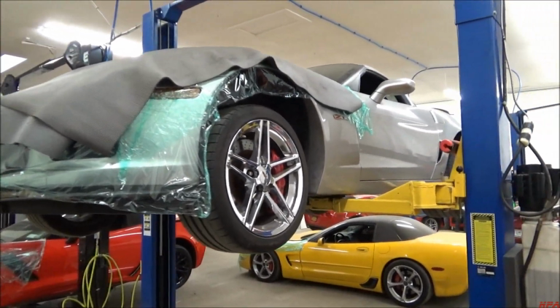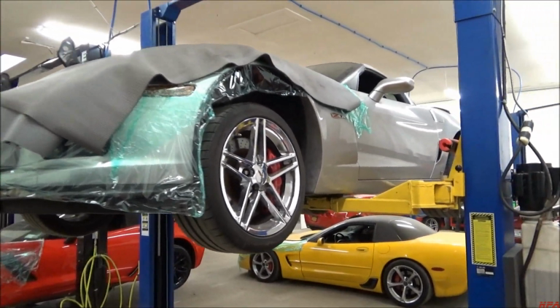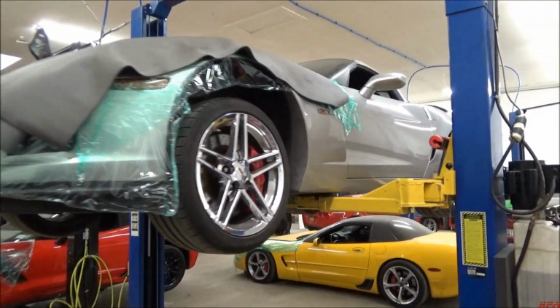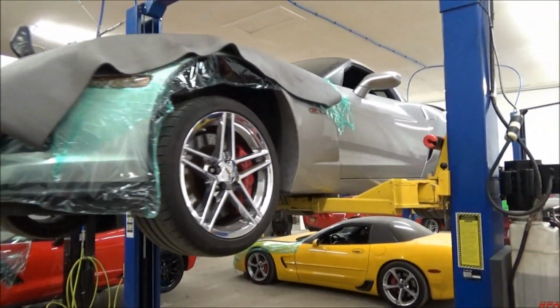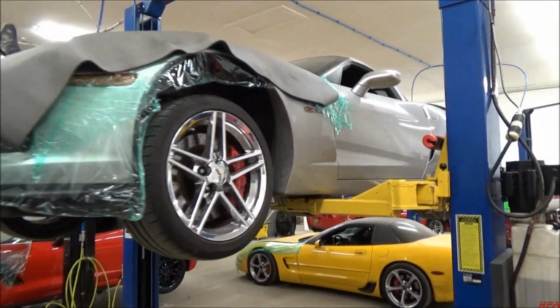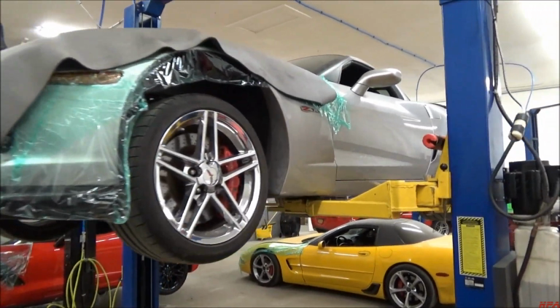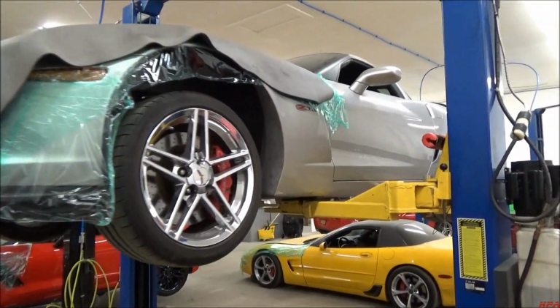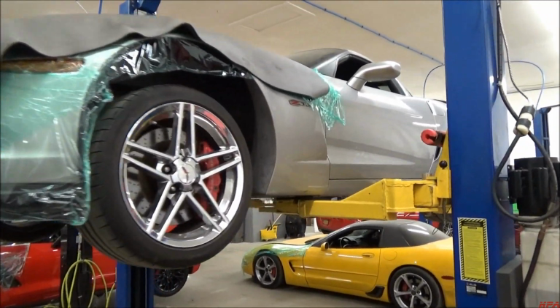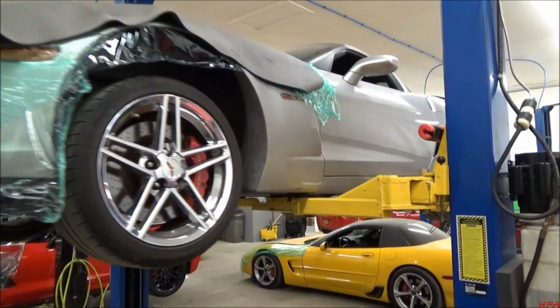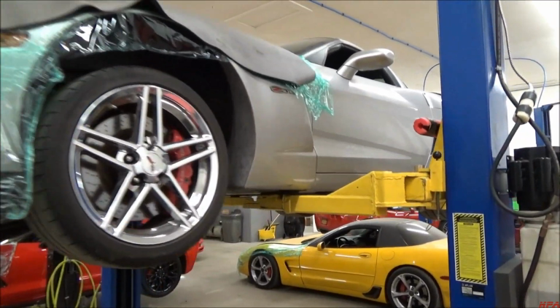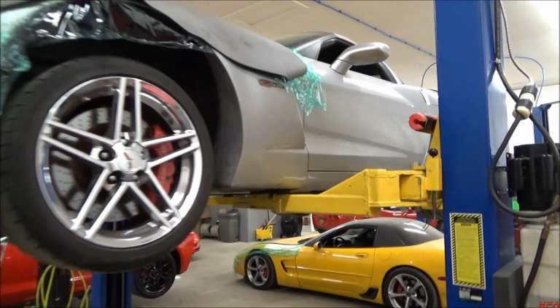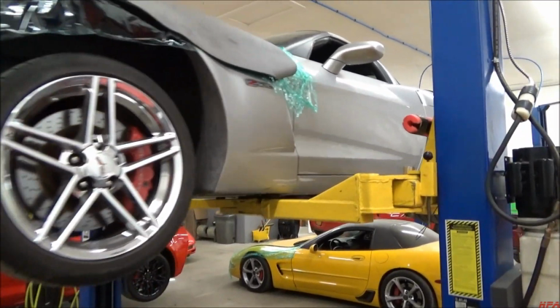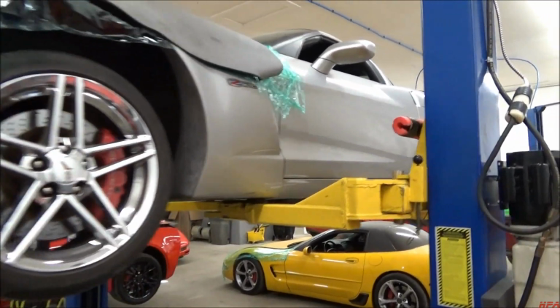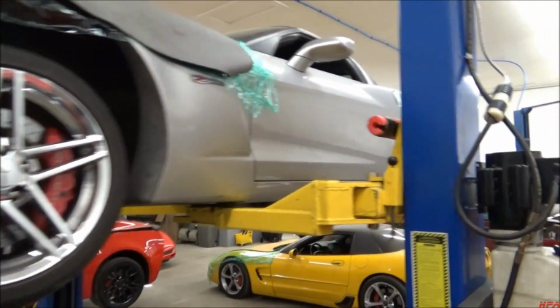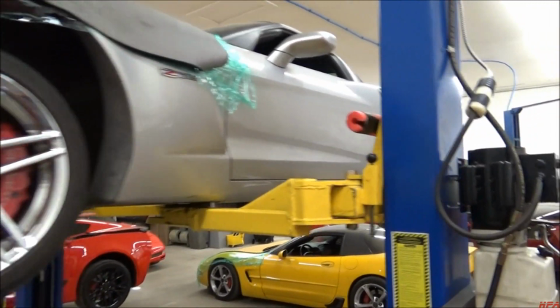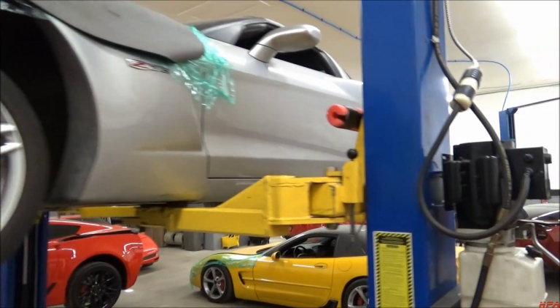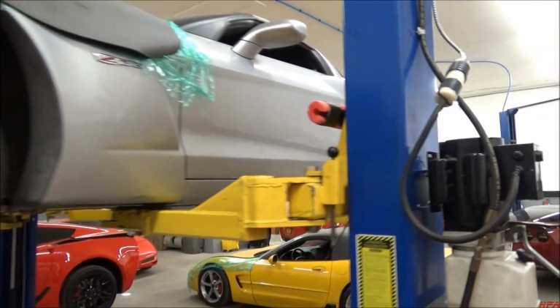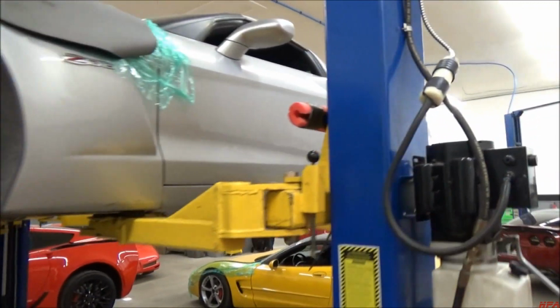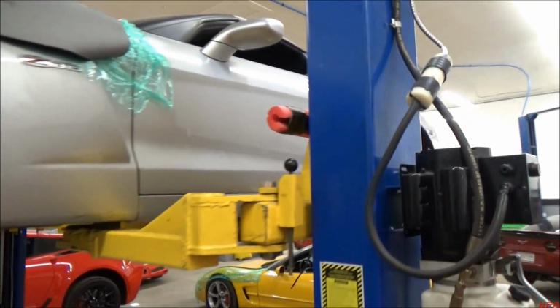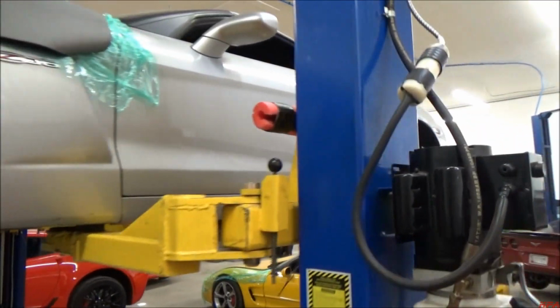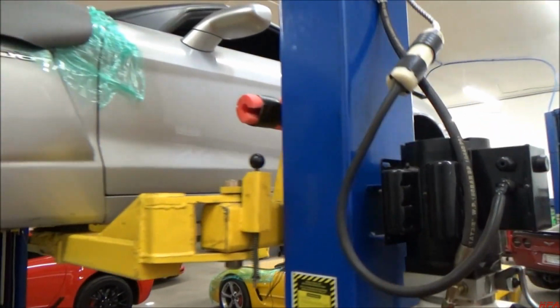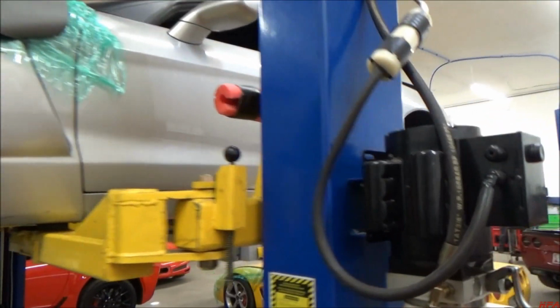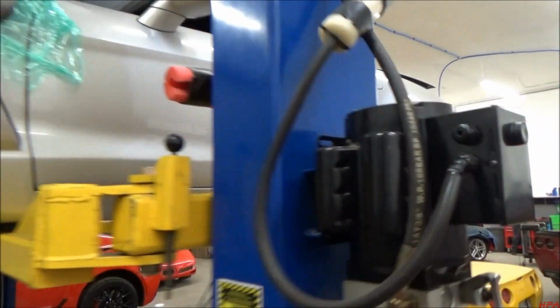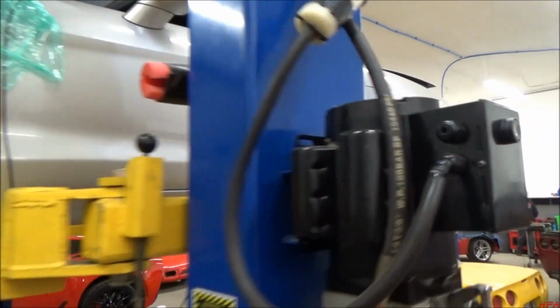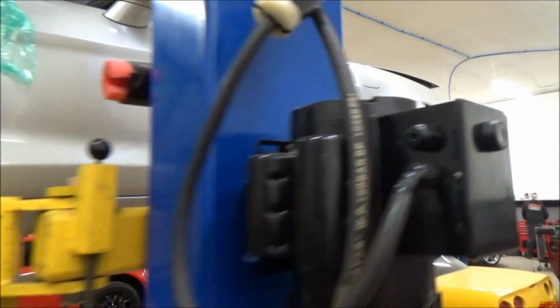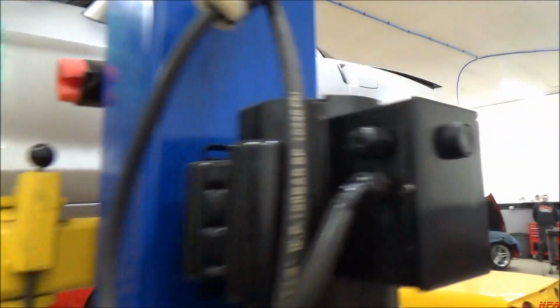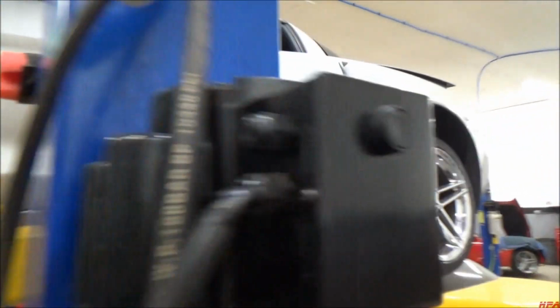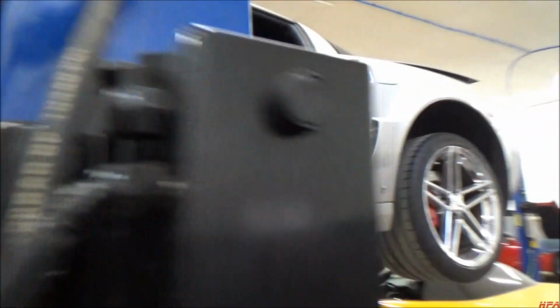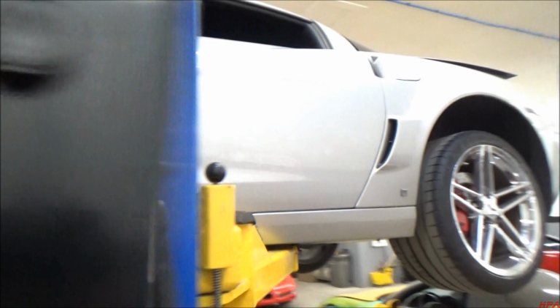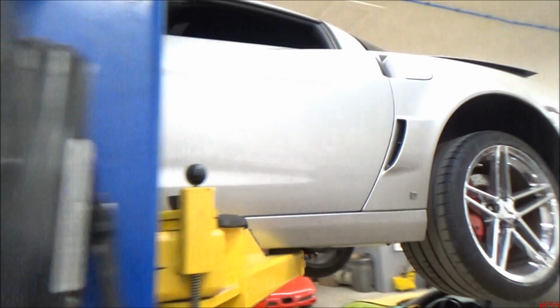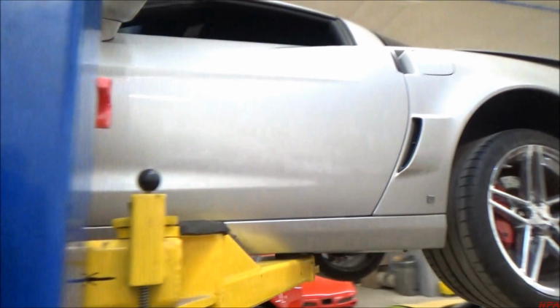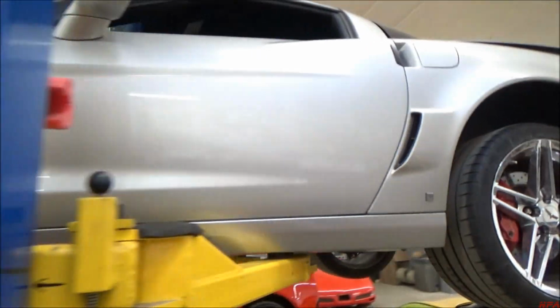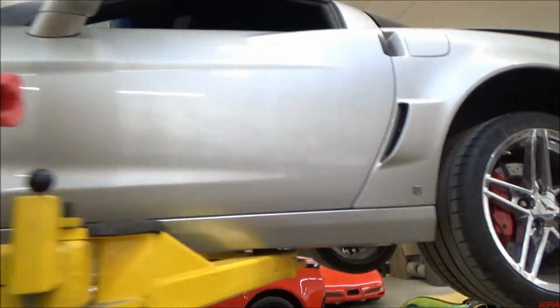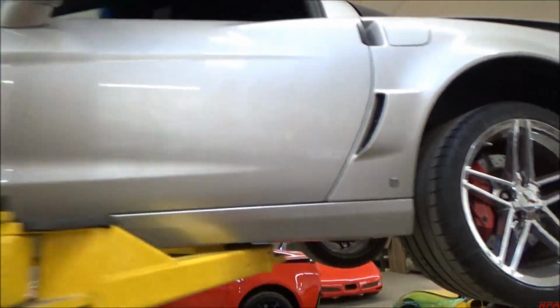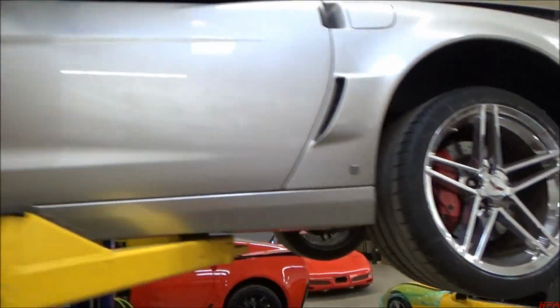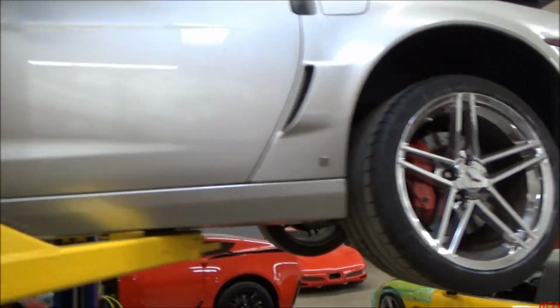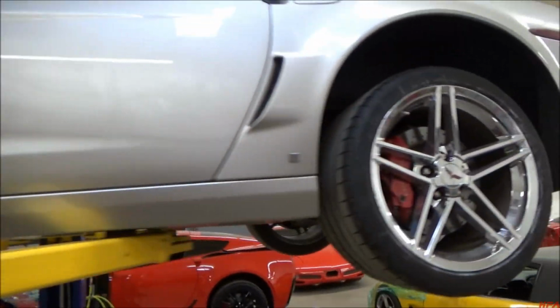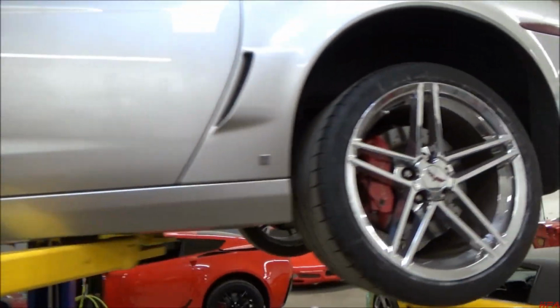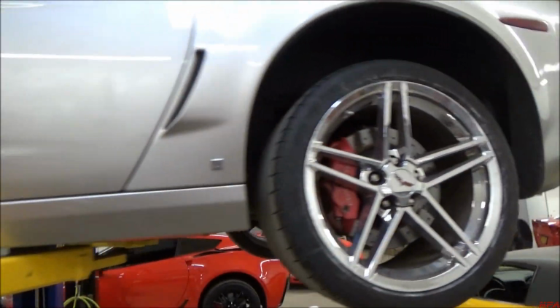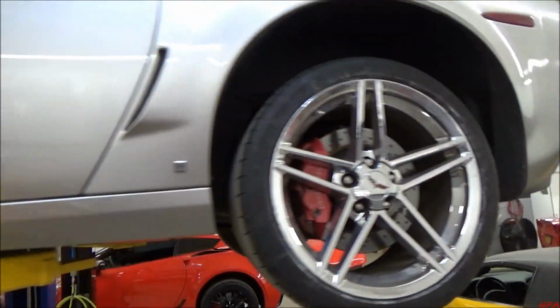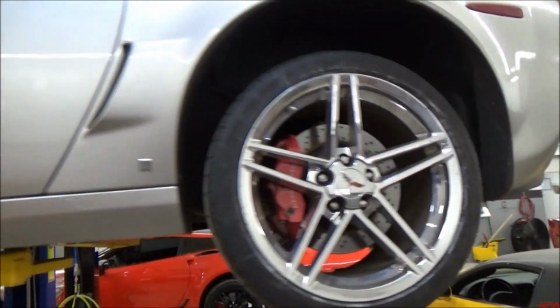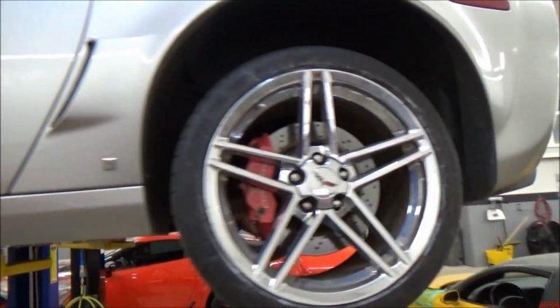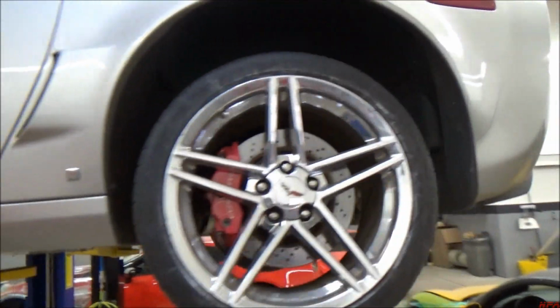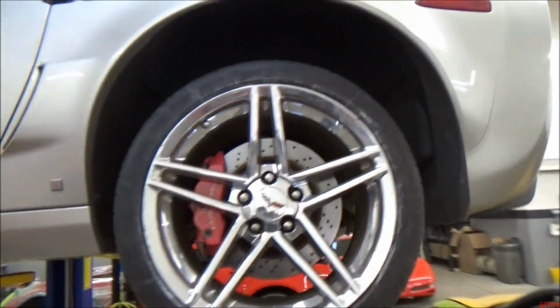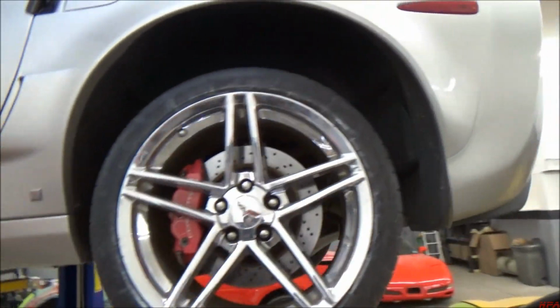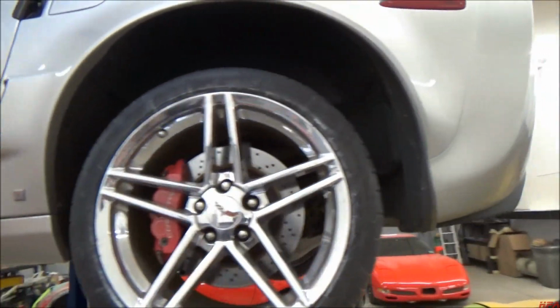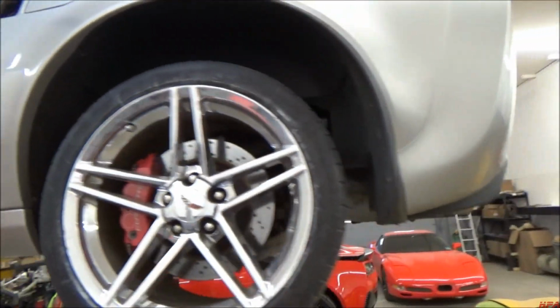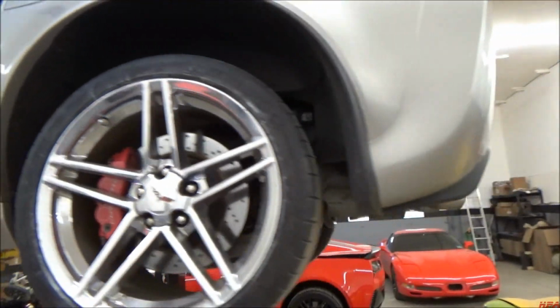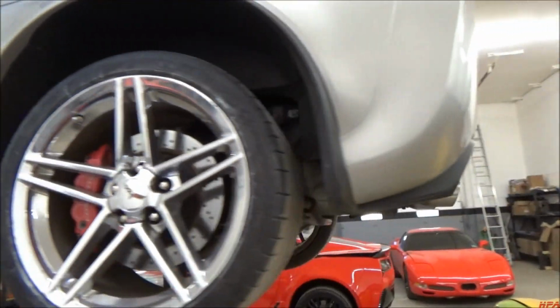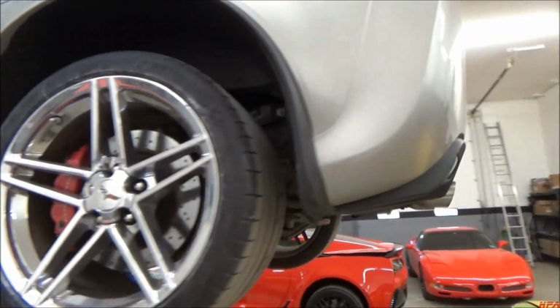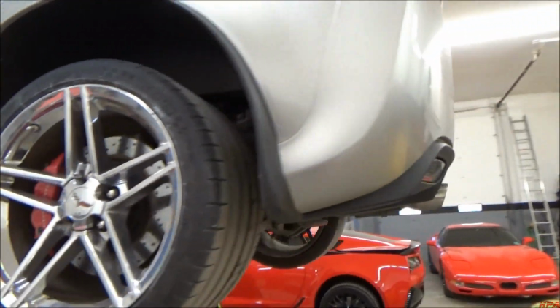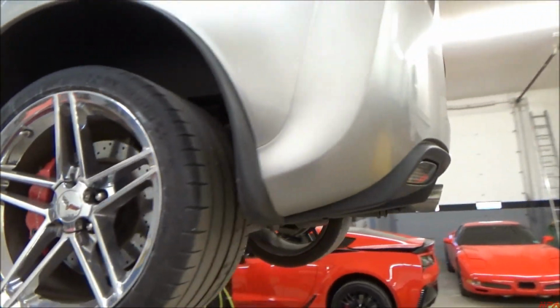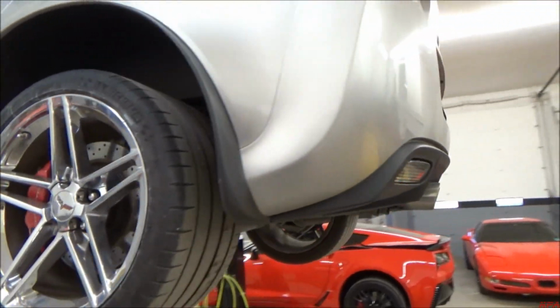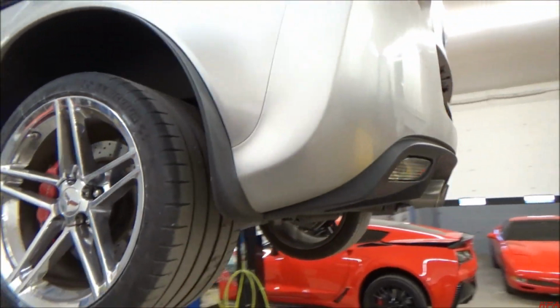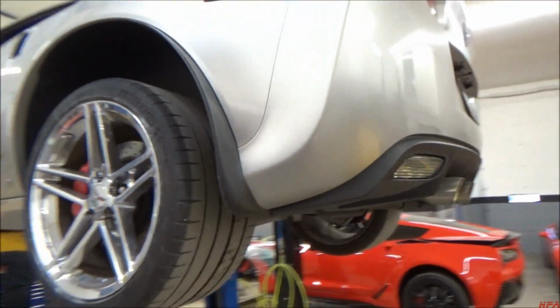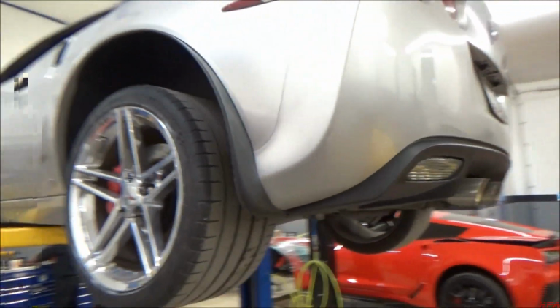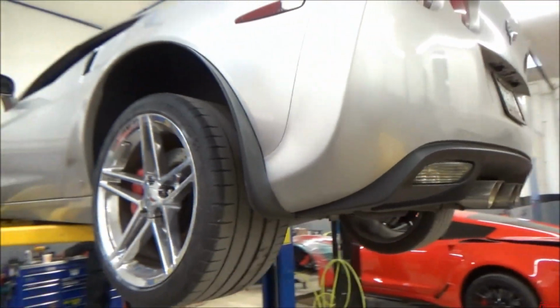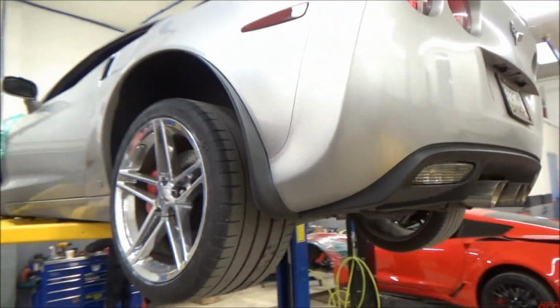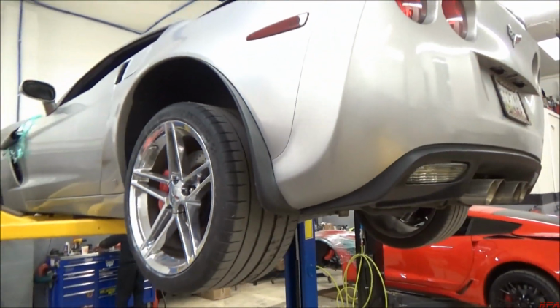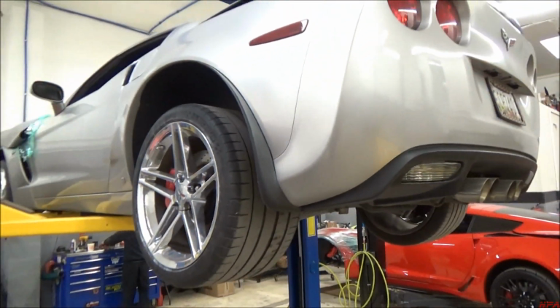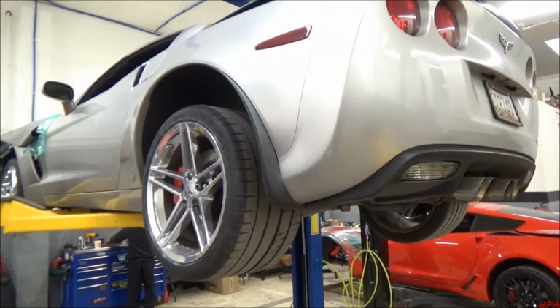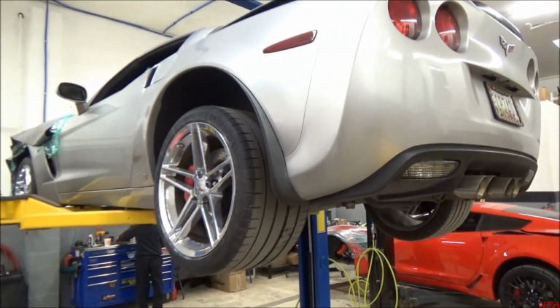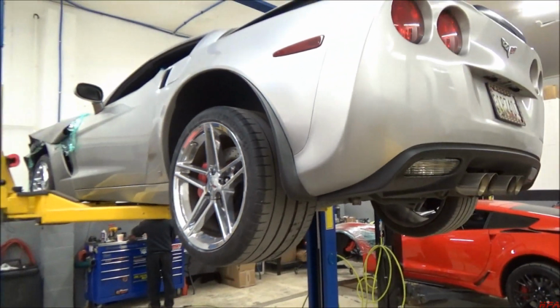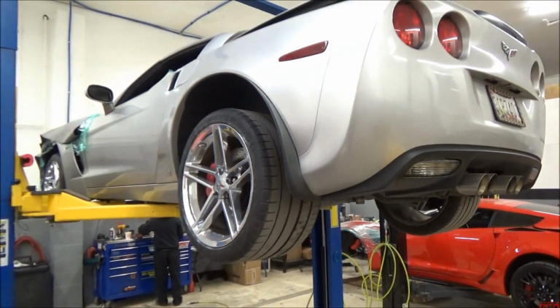Just button it up the bottom and it should be on the dyno within the next few hours. We just ported the intake manifold and I'm getting ready to port the throttle body right now, and he'll be good to go.